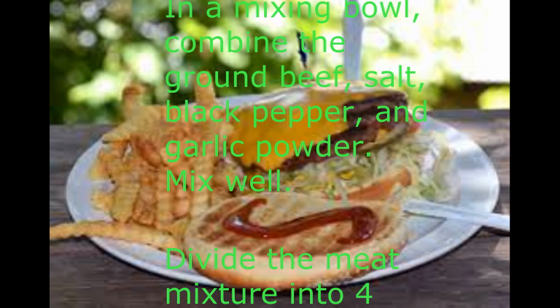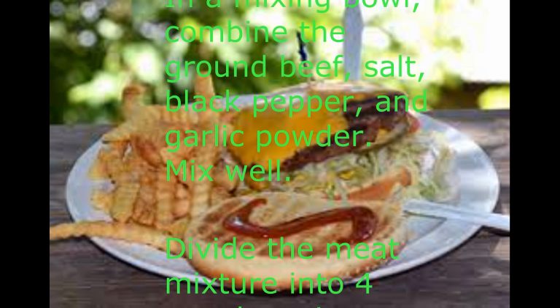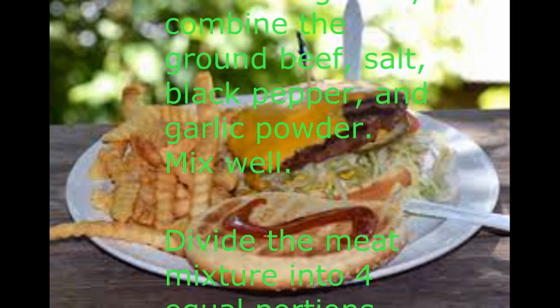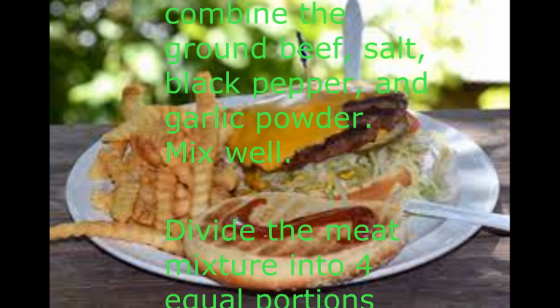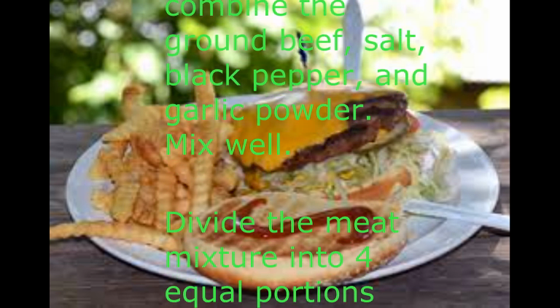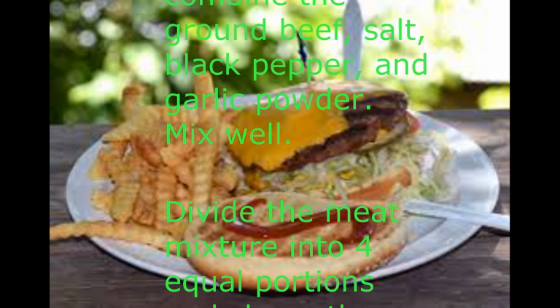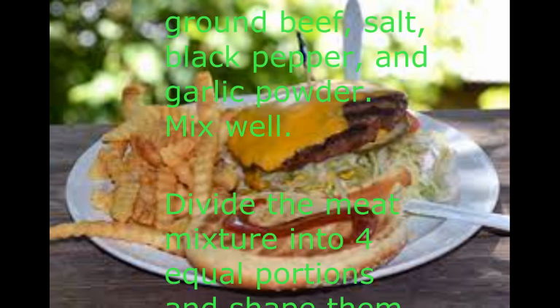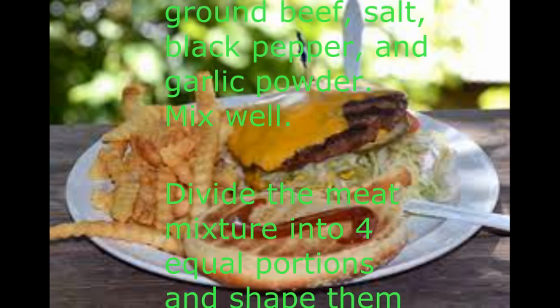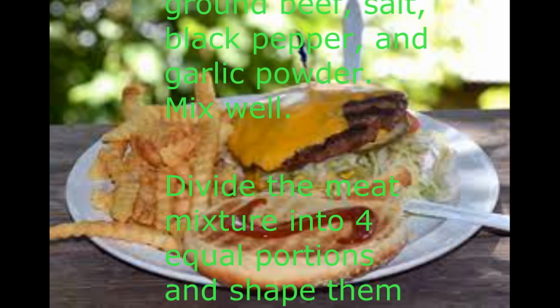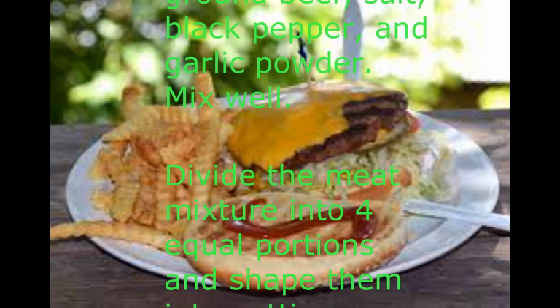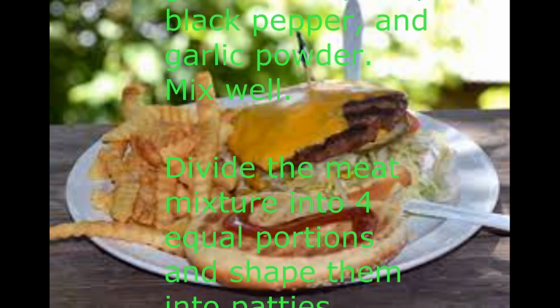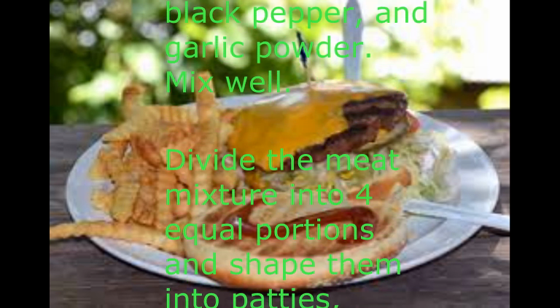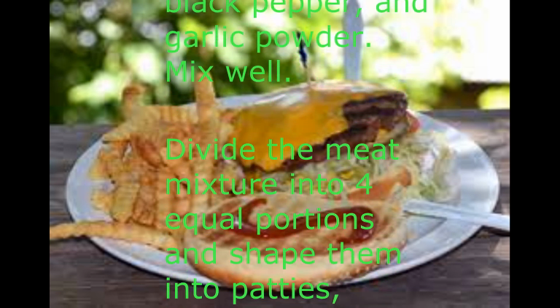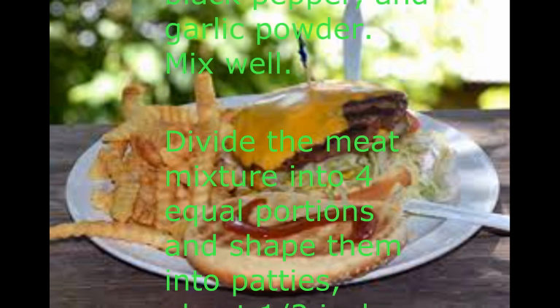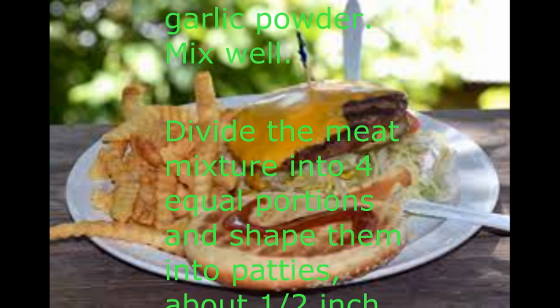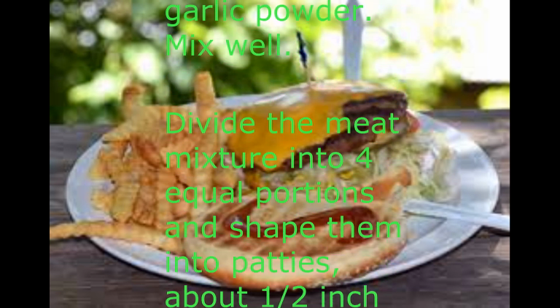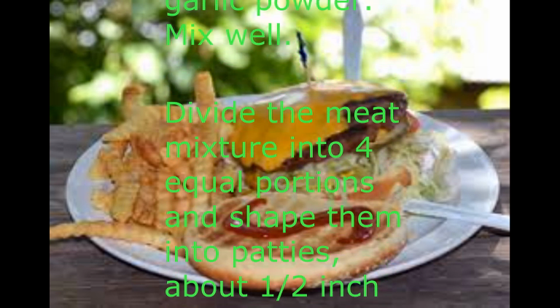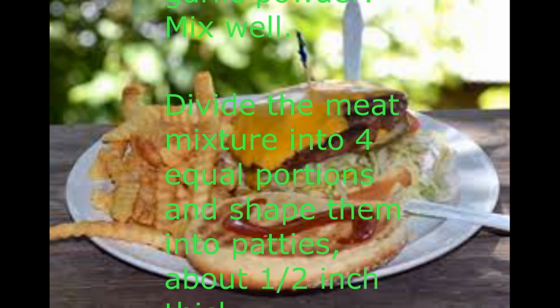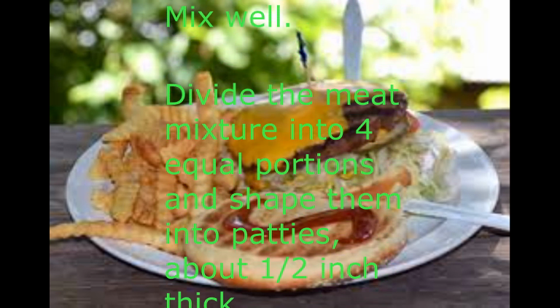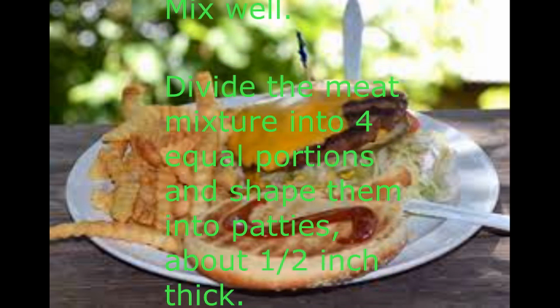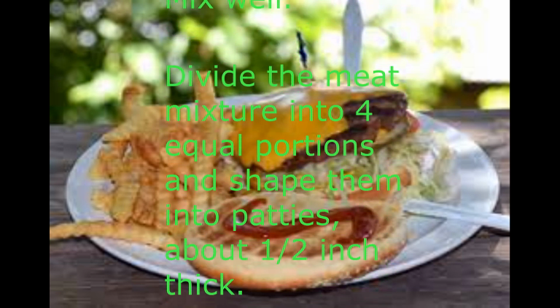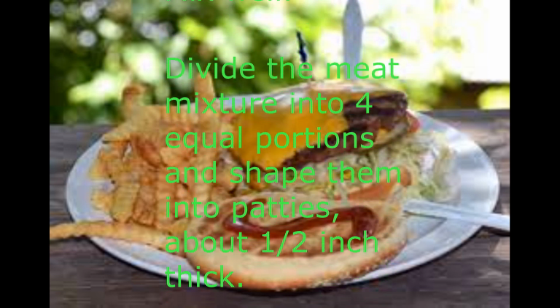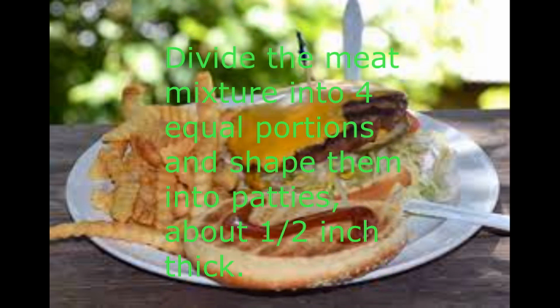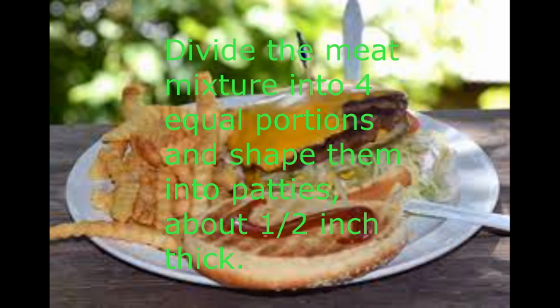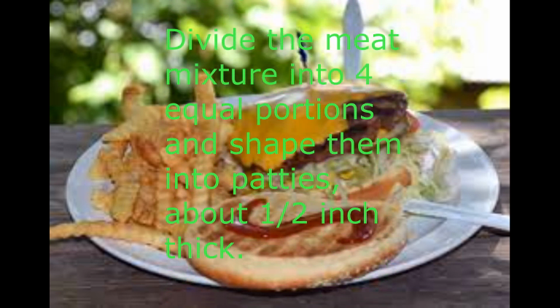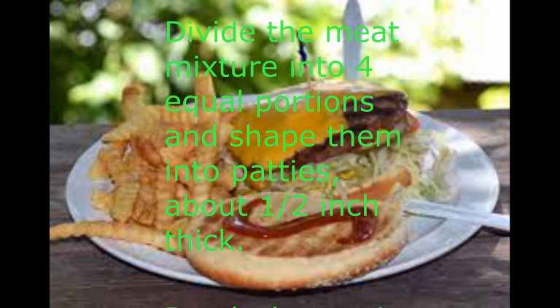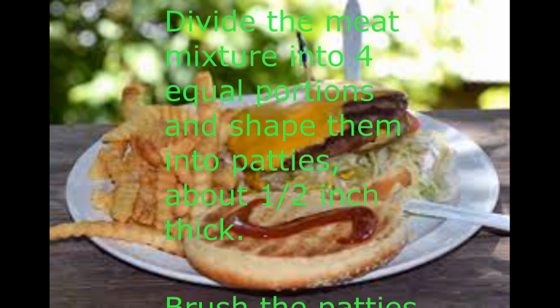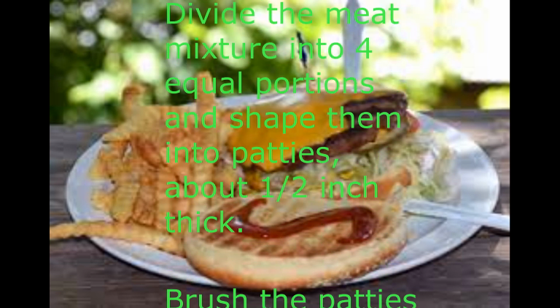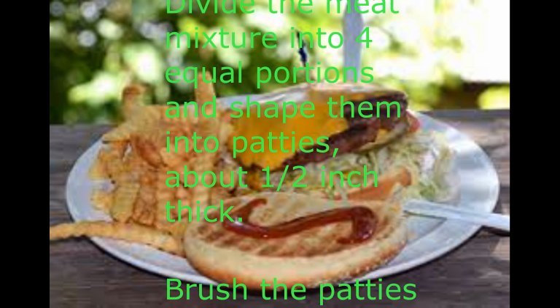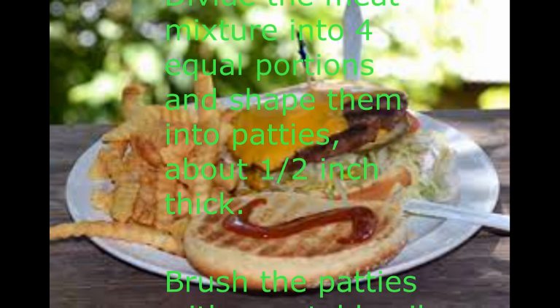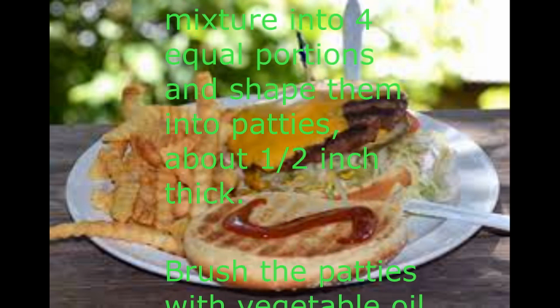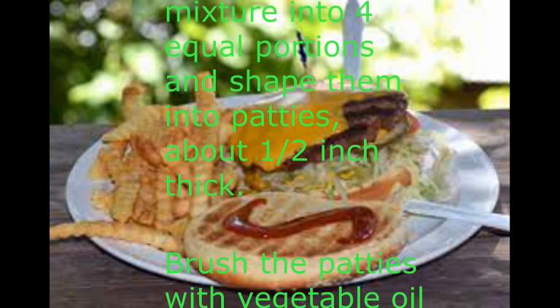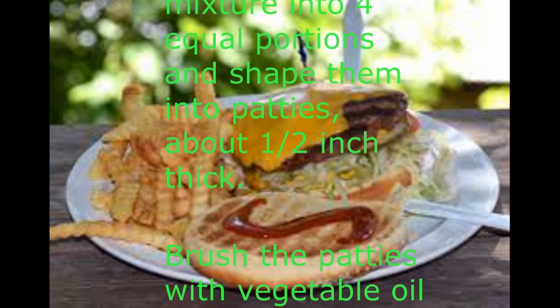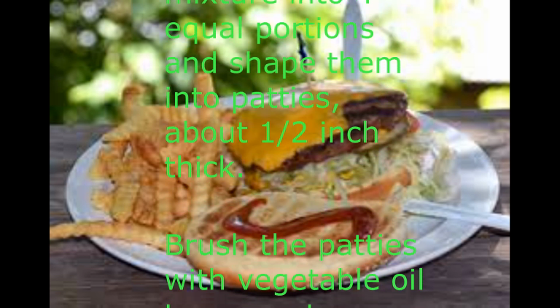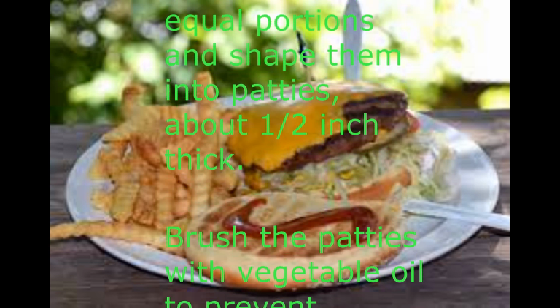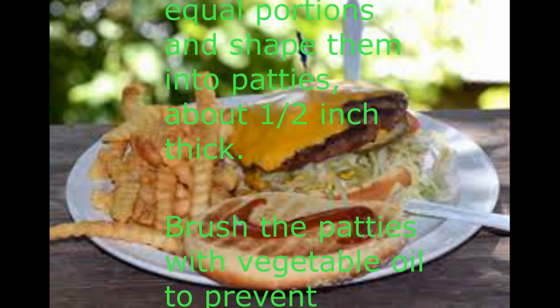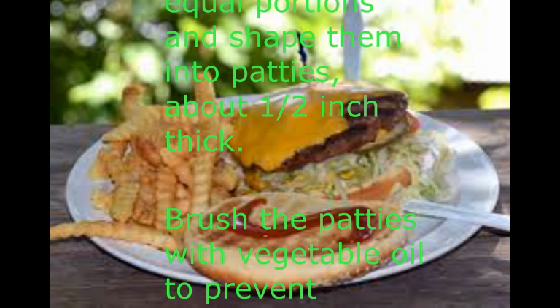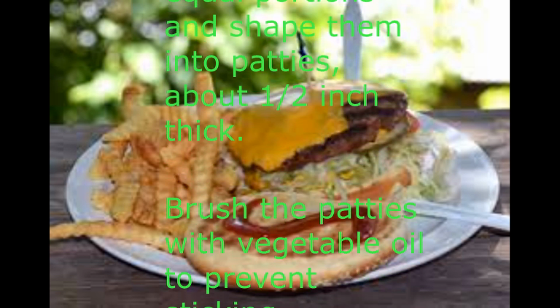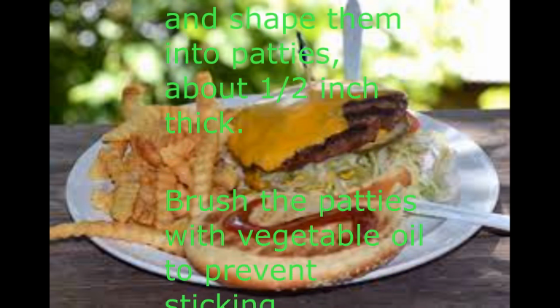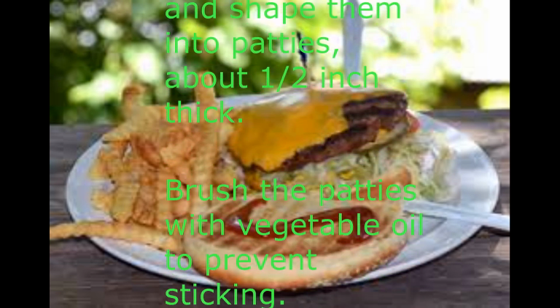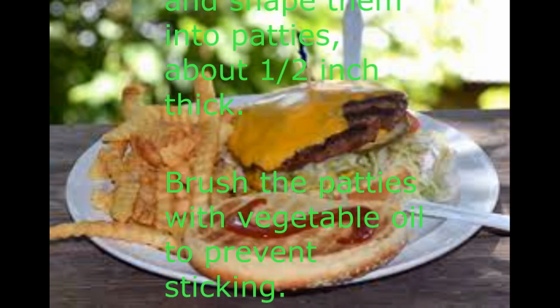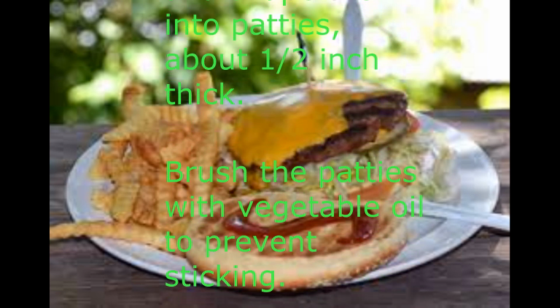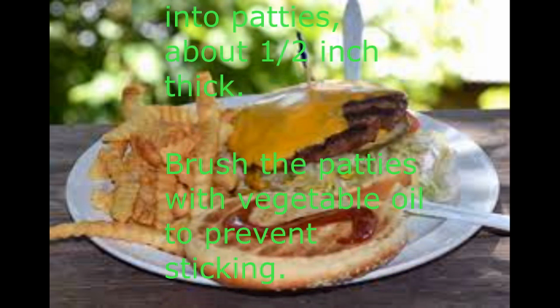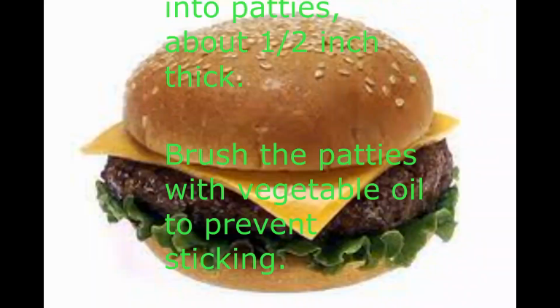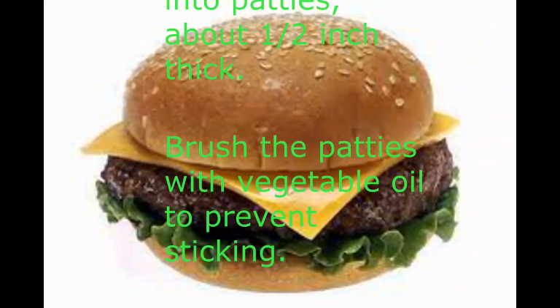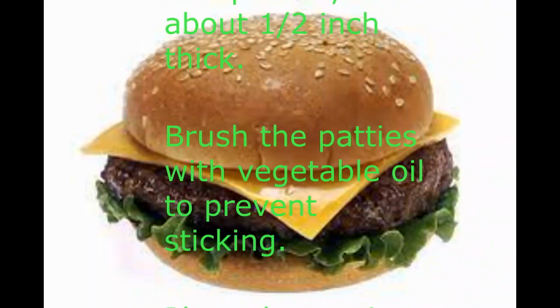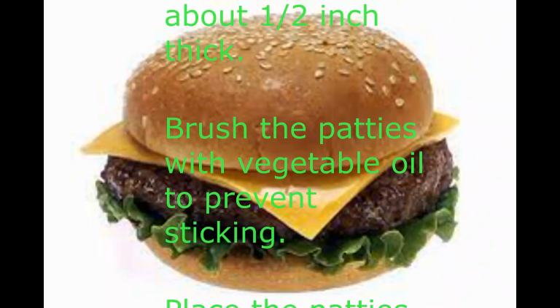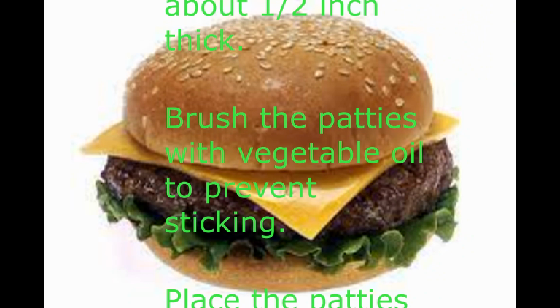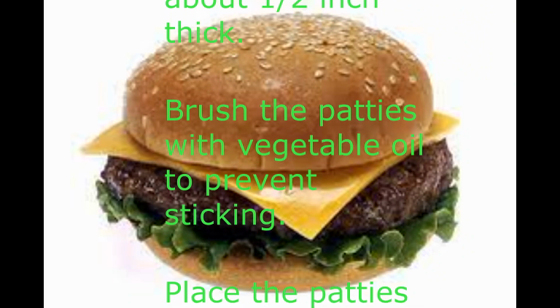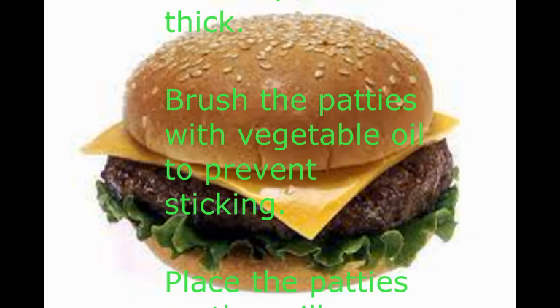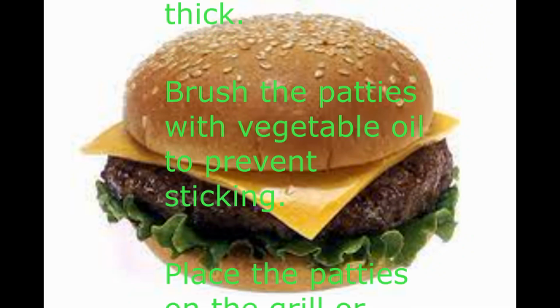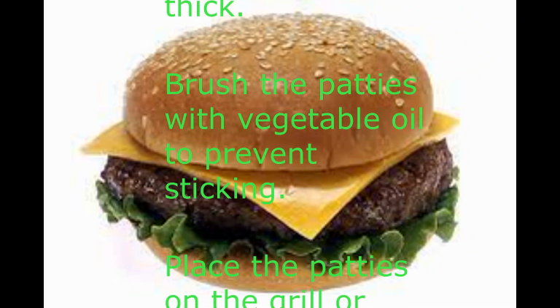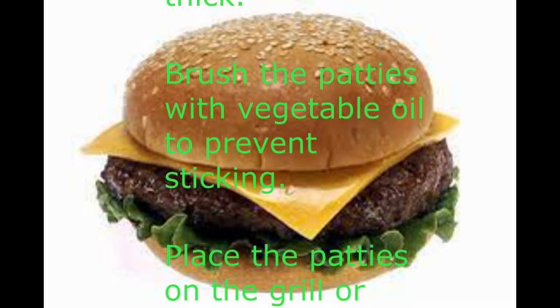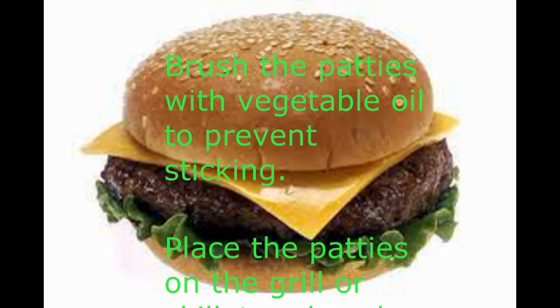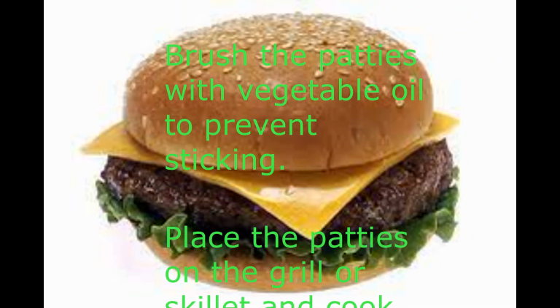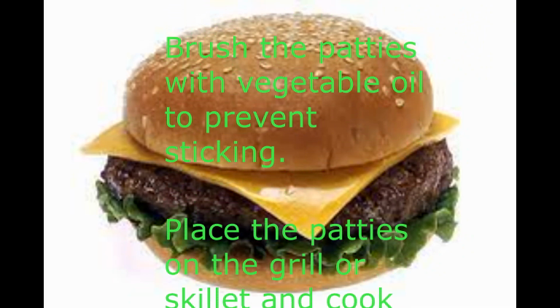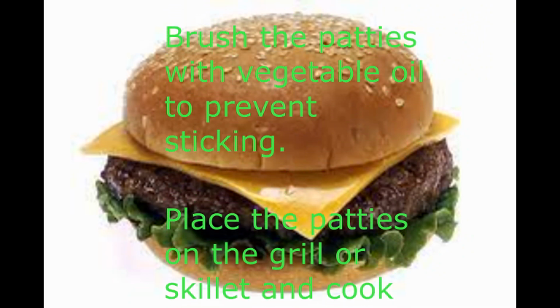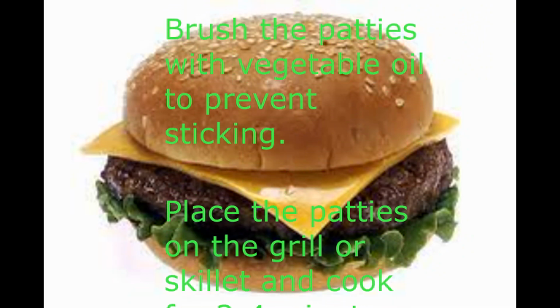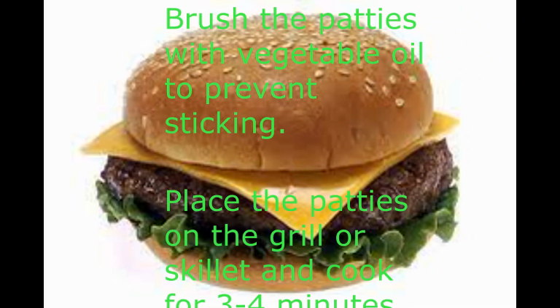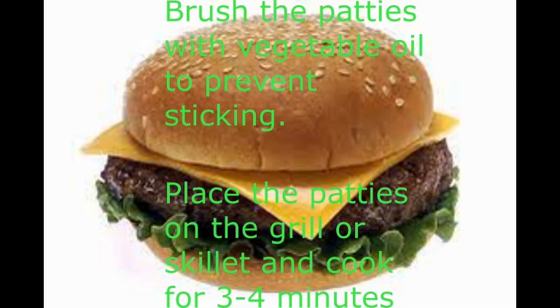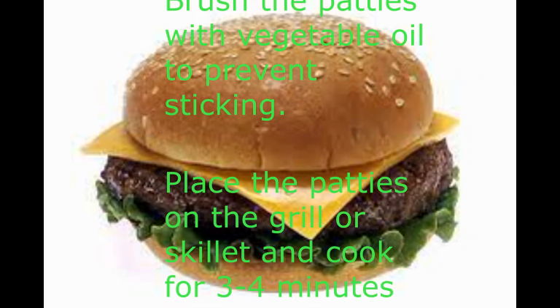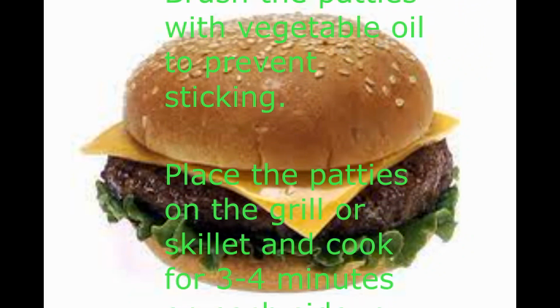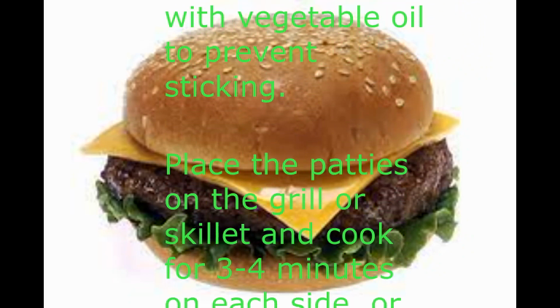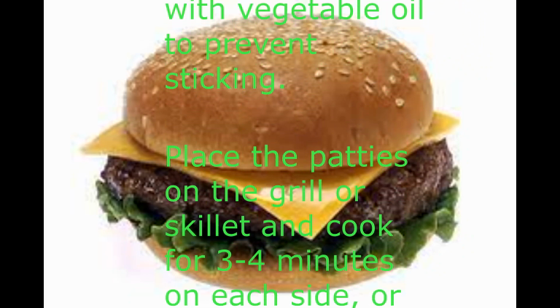Optional toppings: lettuce, tomato, onion, pickles, ketchup, mustard. Instructions: